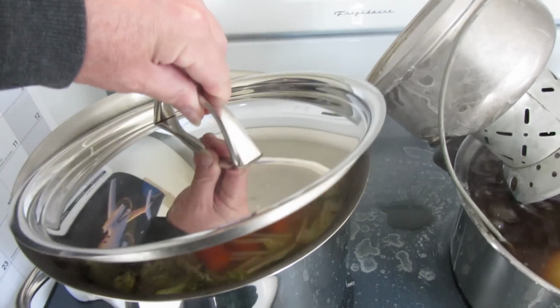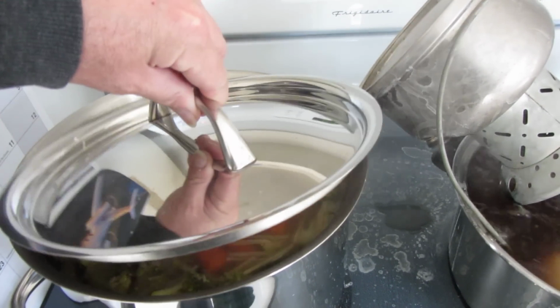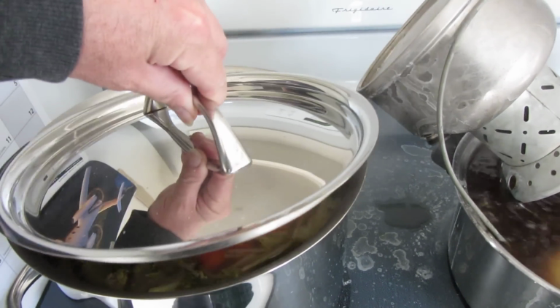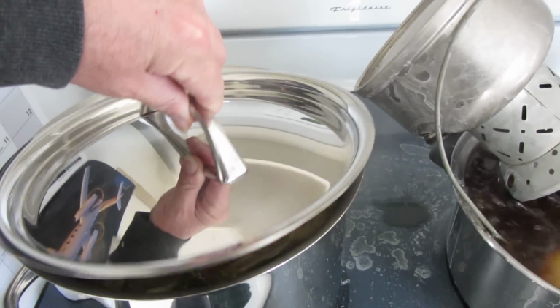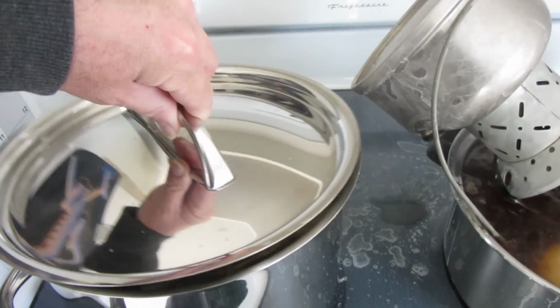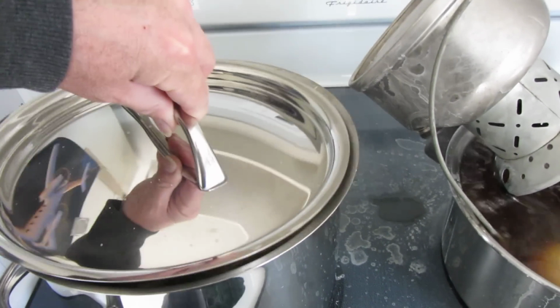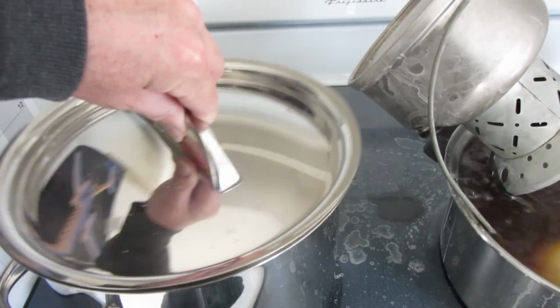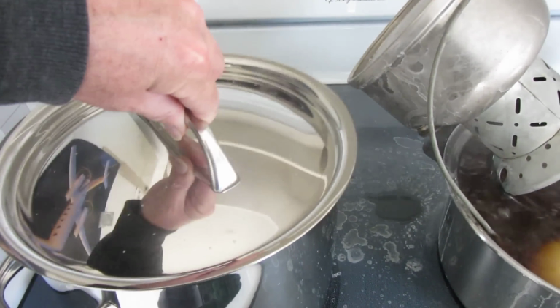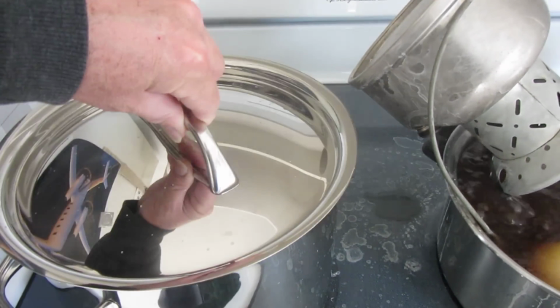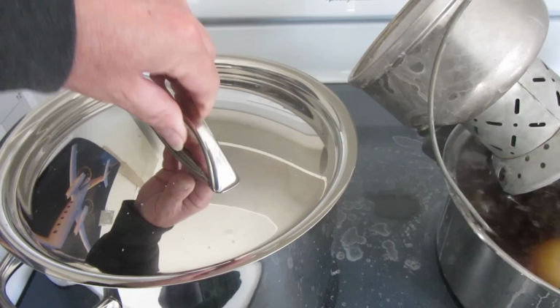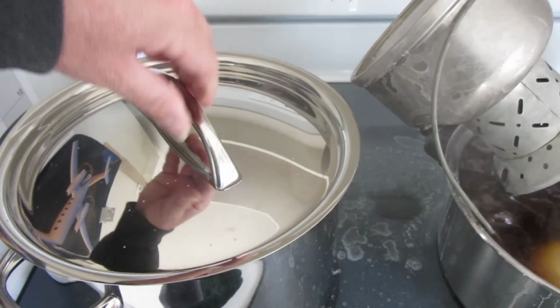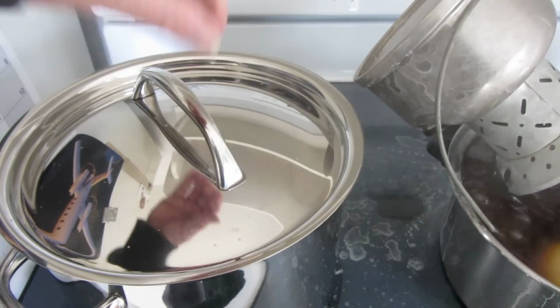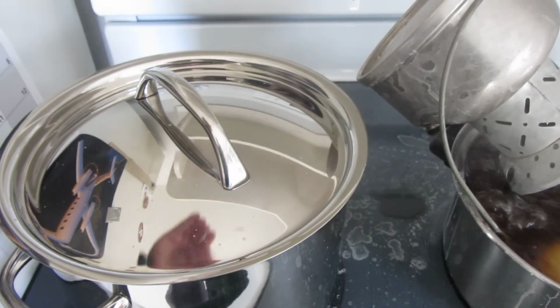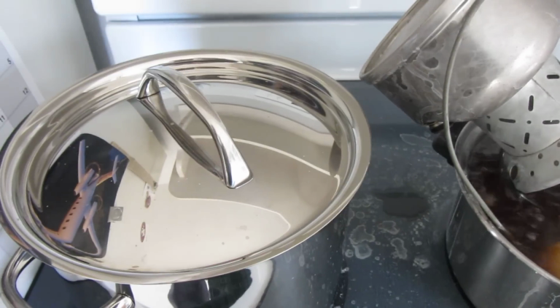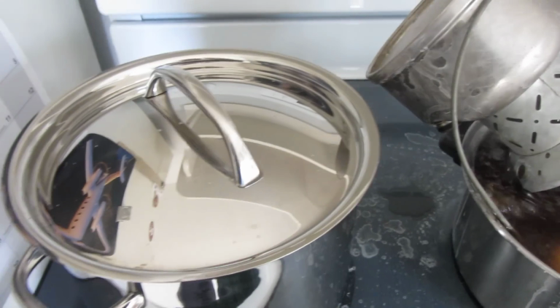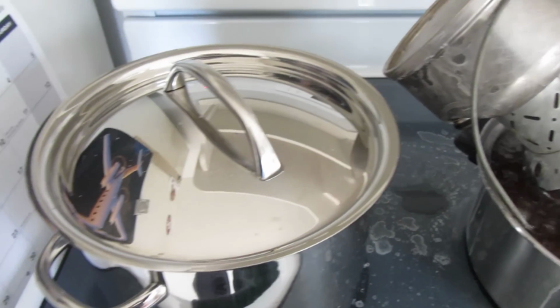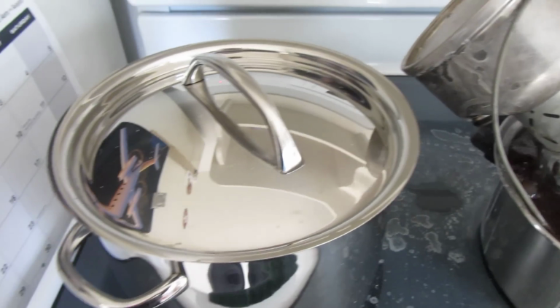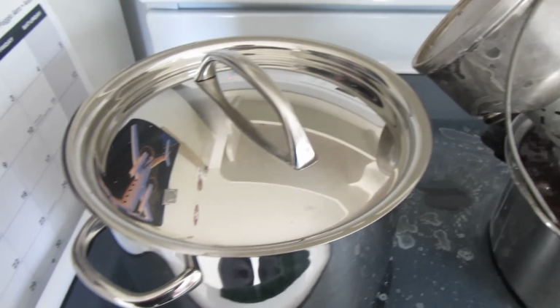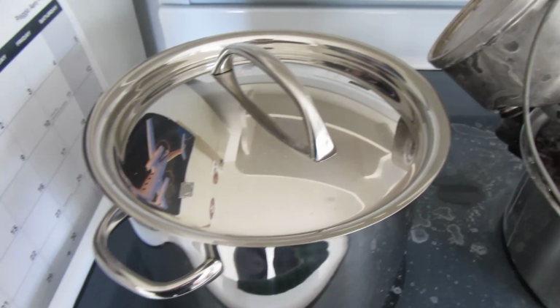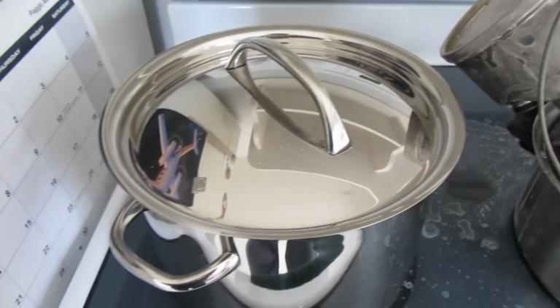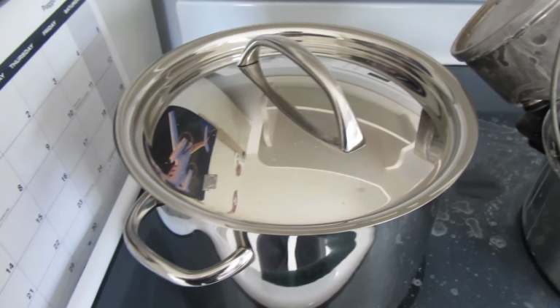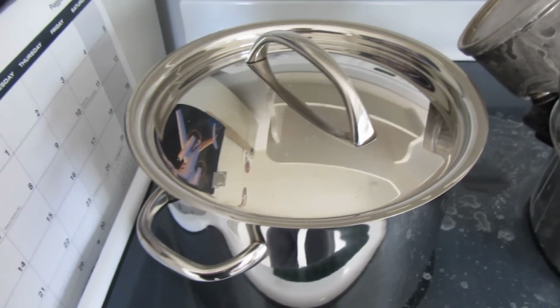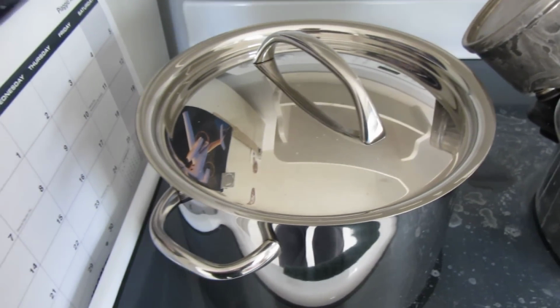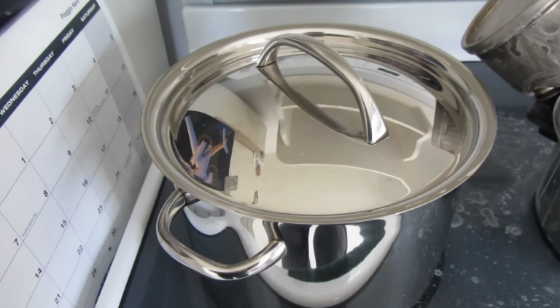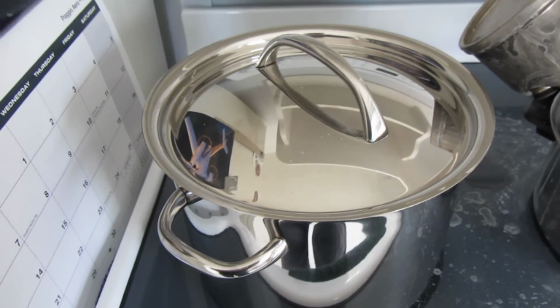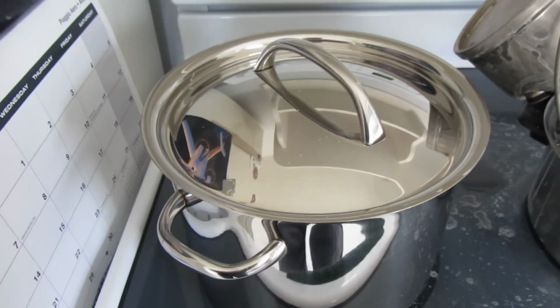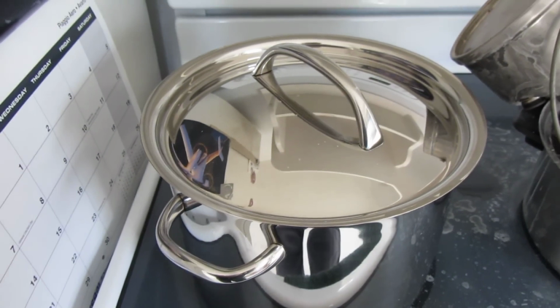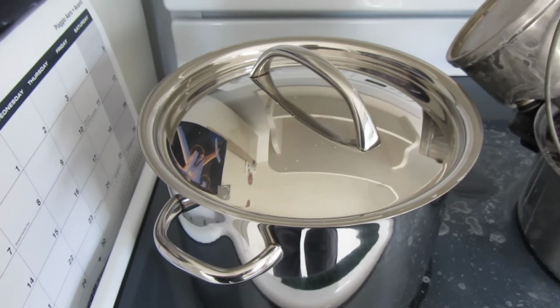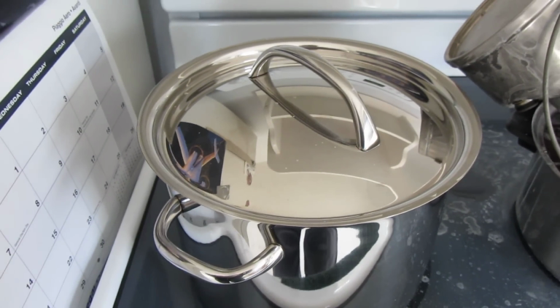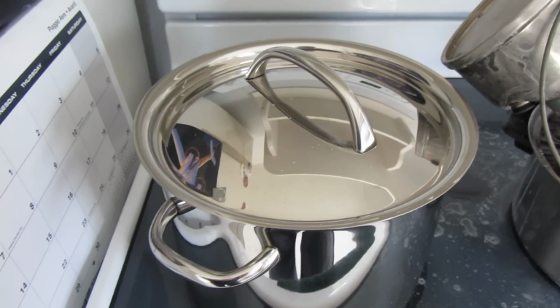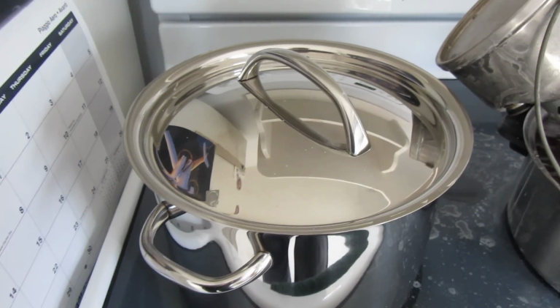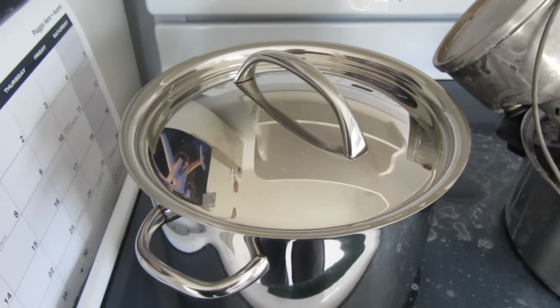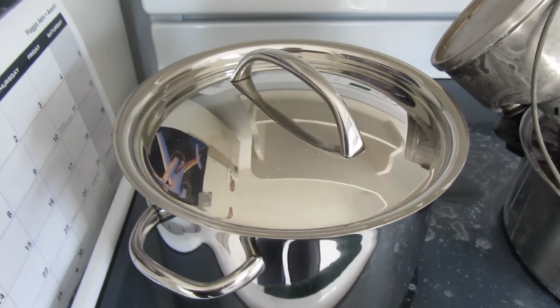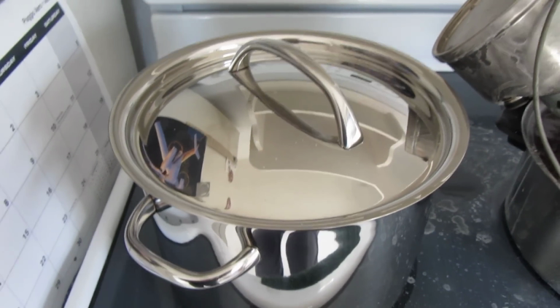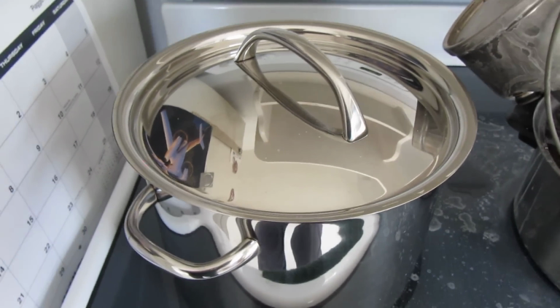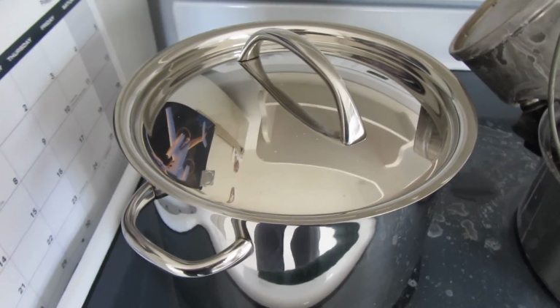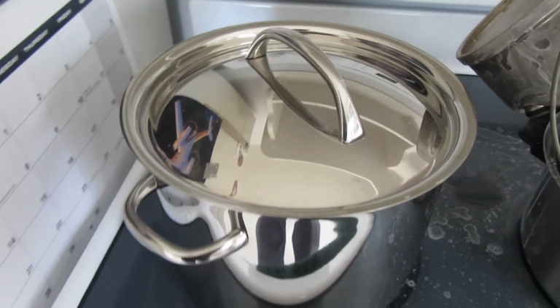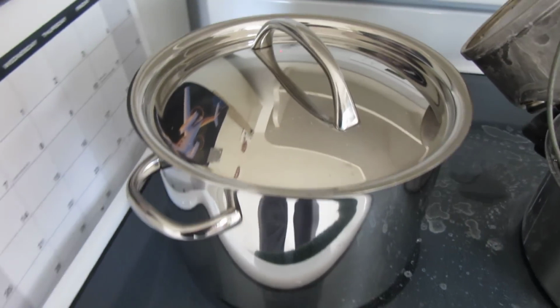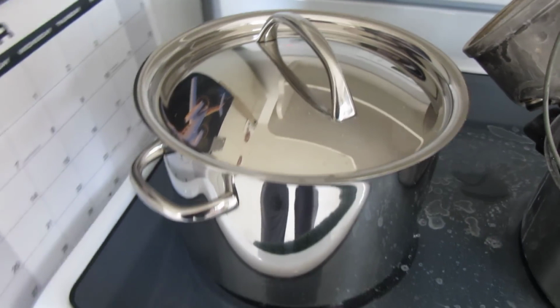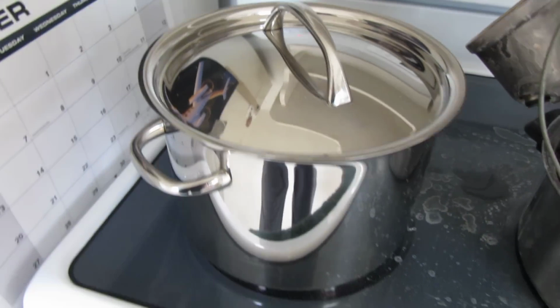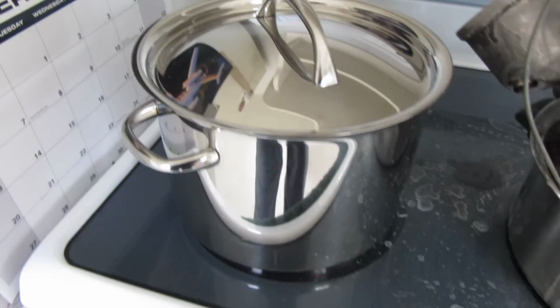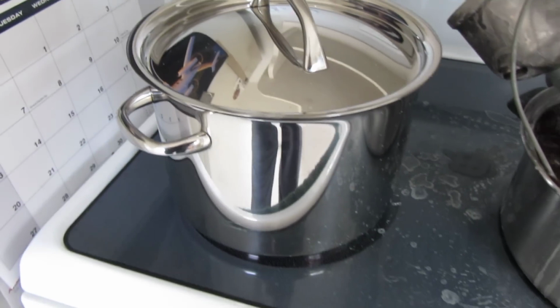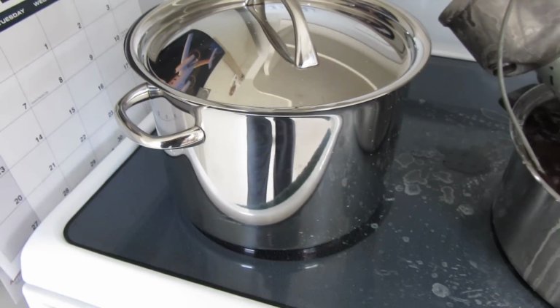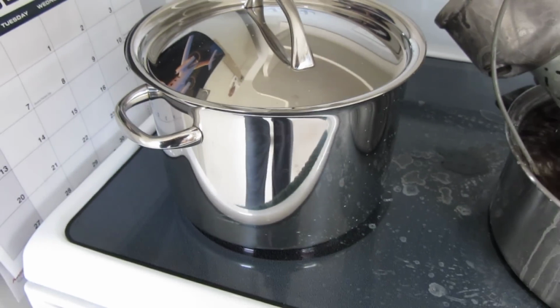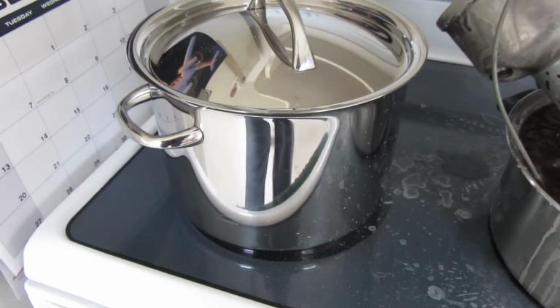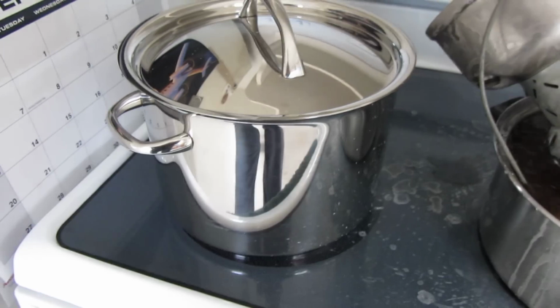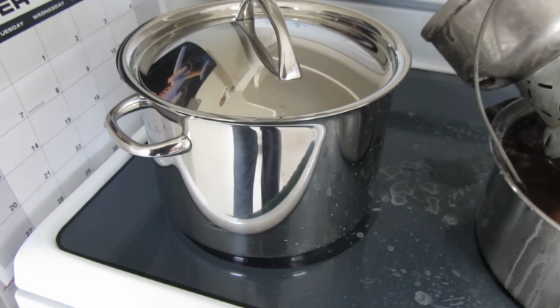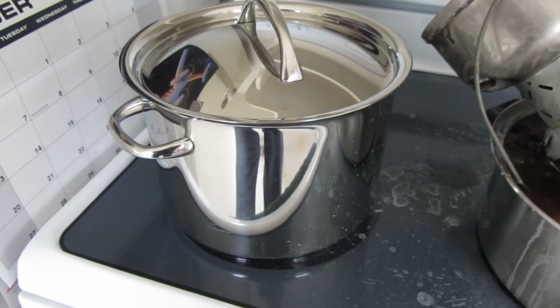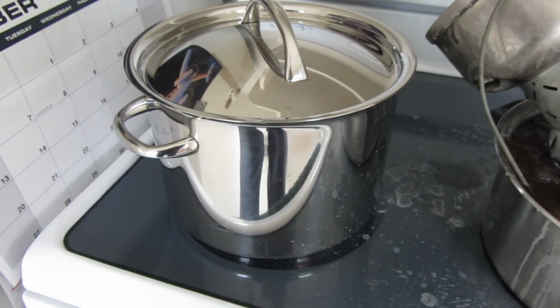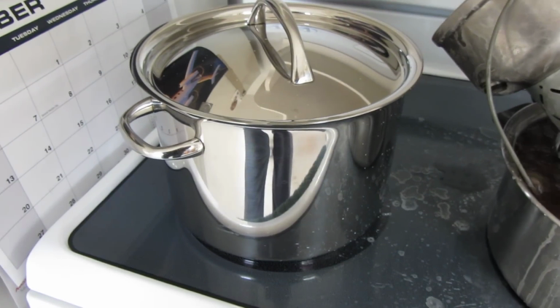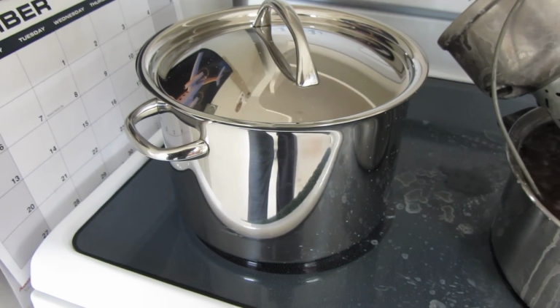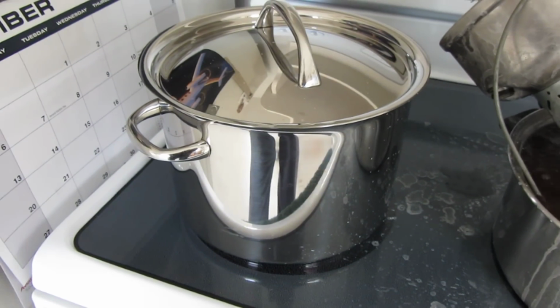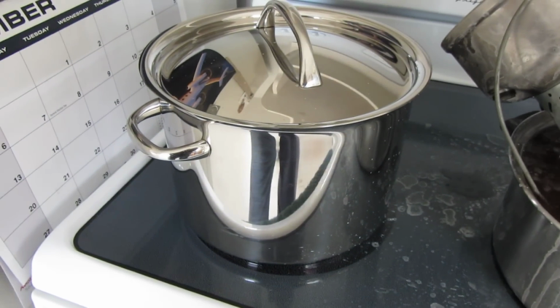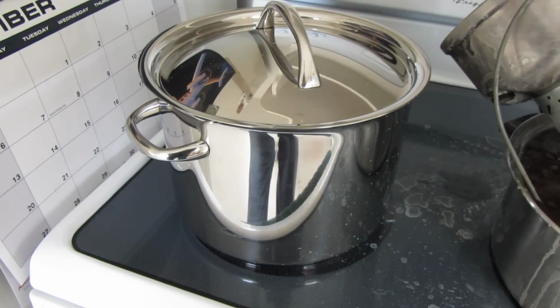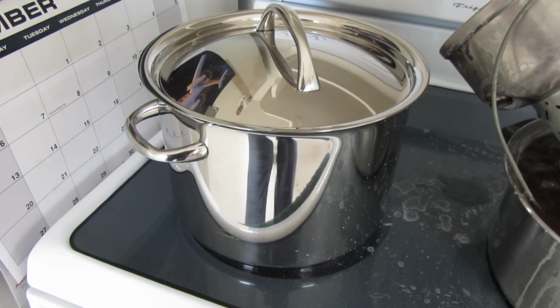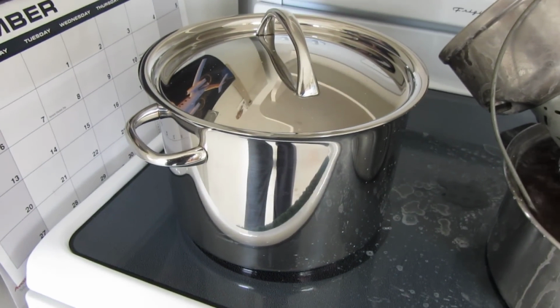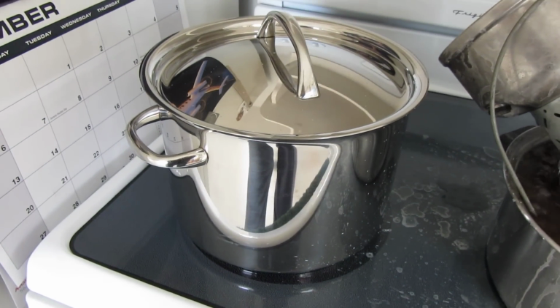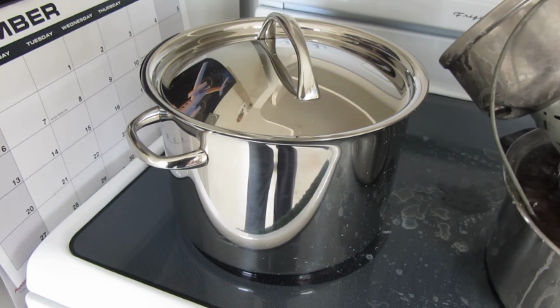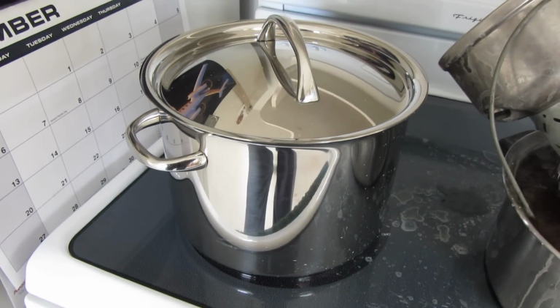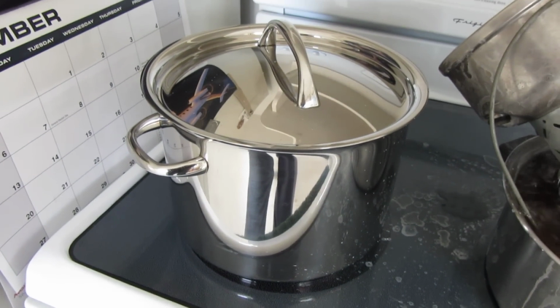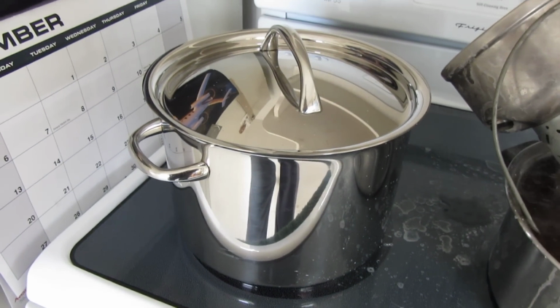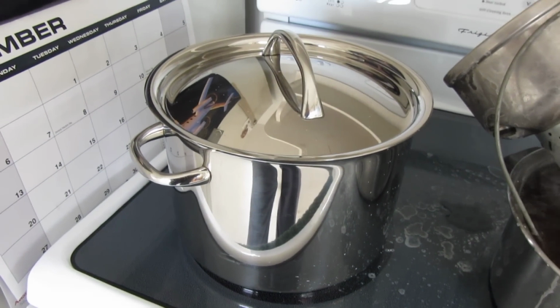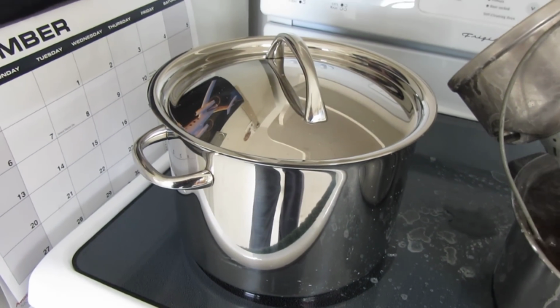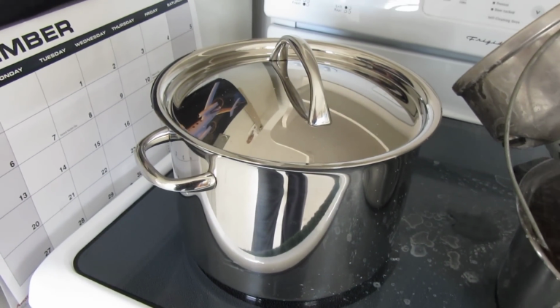It's a chicken vegetable stew. It's got everything in the world in there cooking right now. Nice eight quart pot, so it'll feed a lot of people.